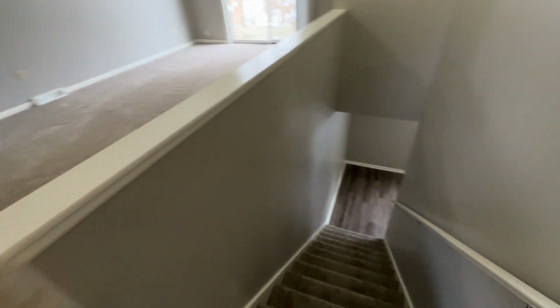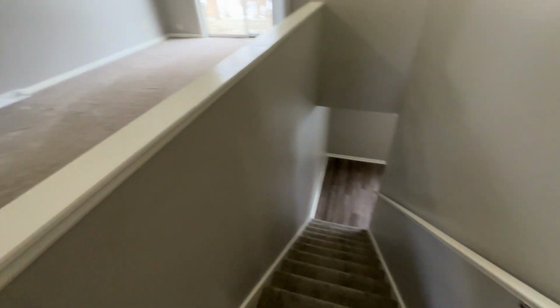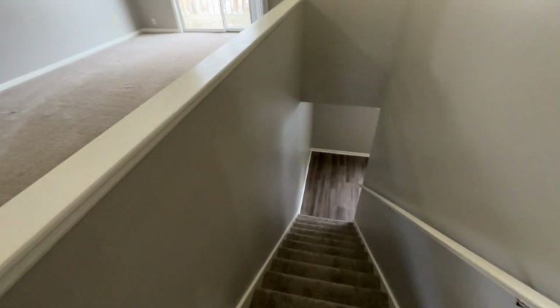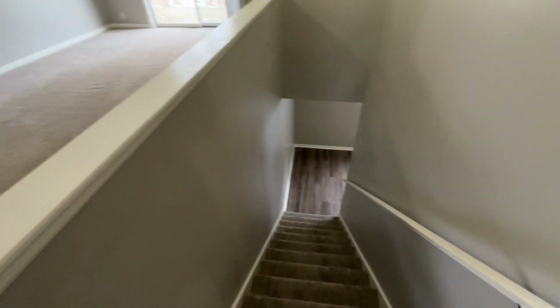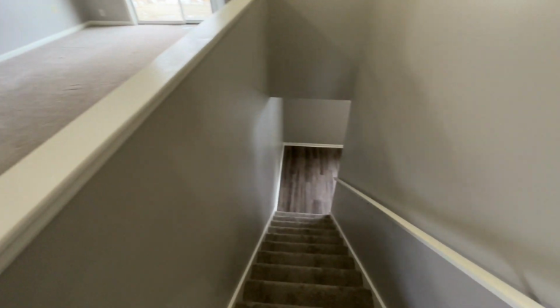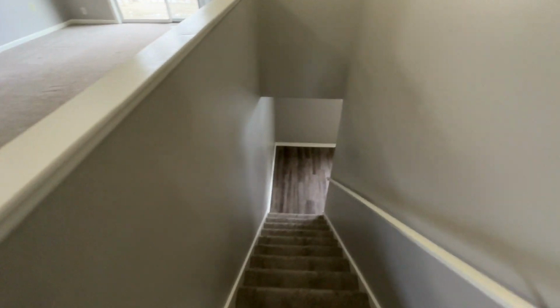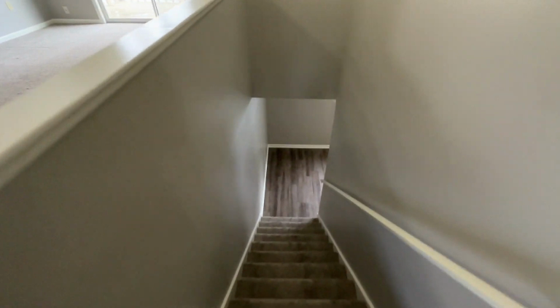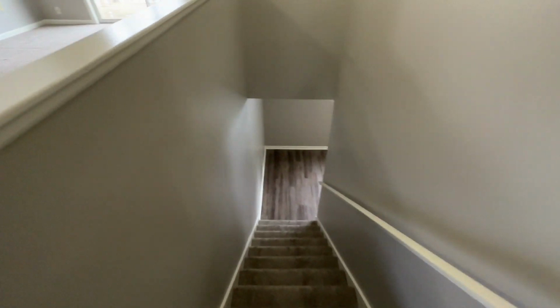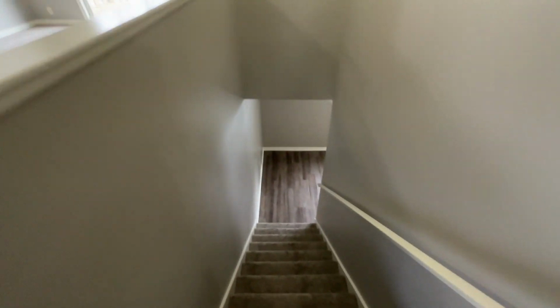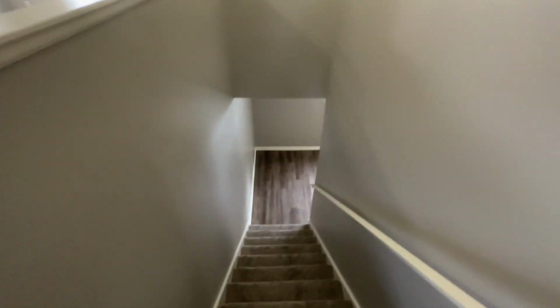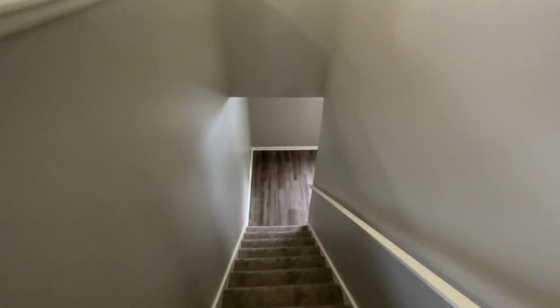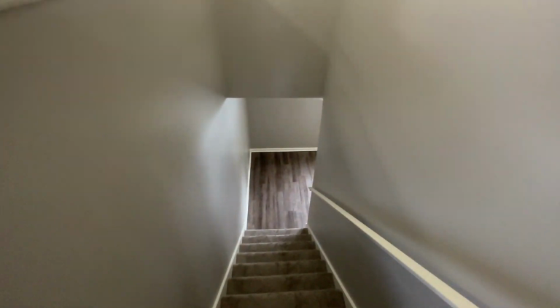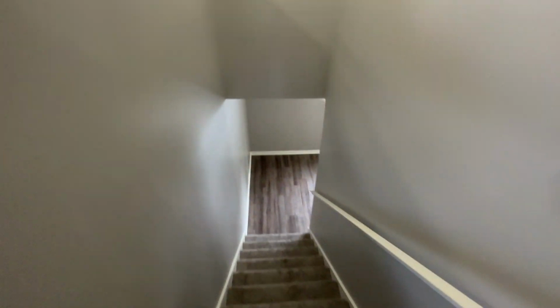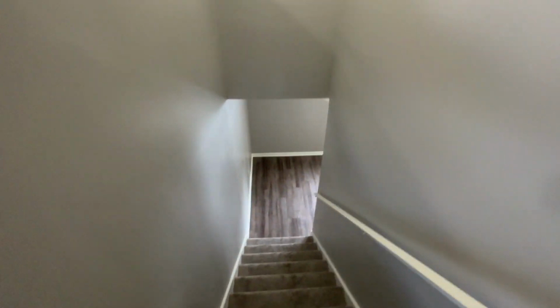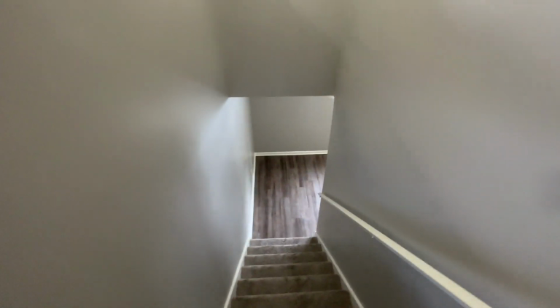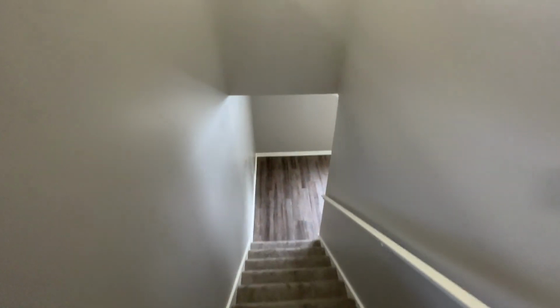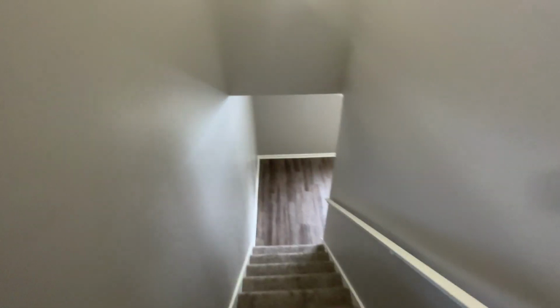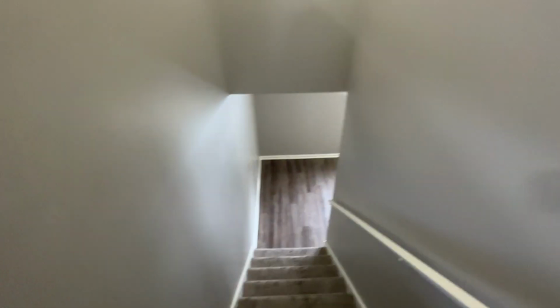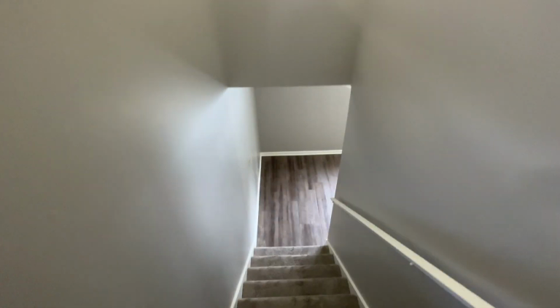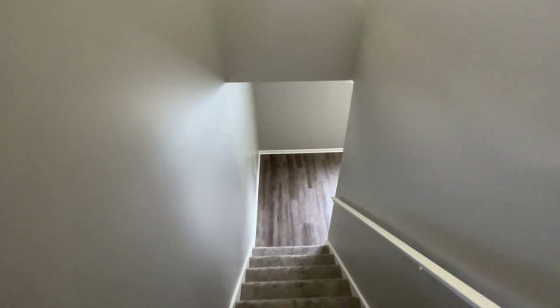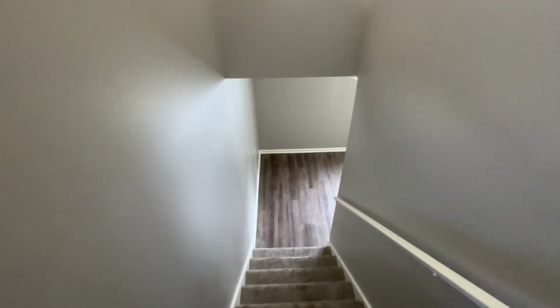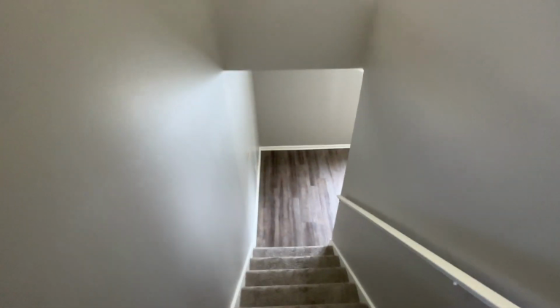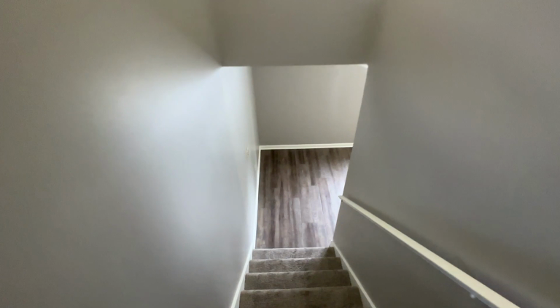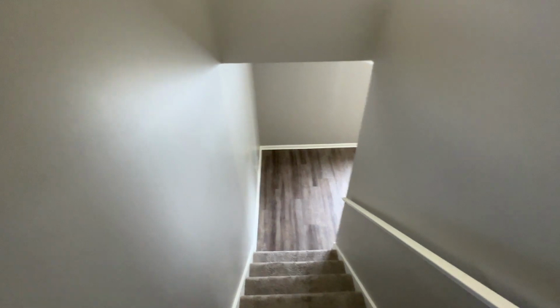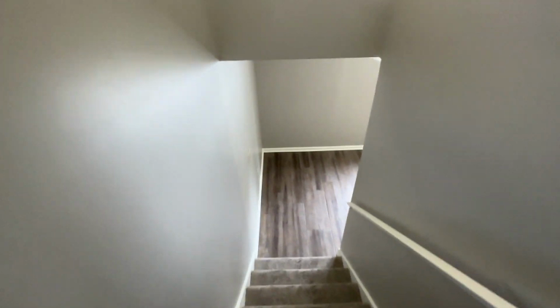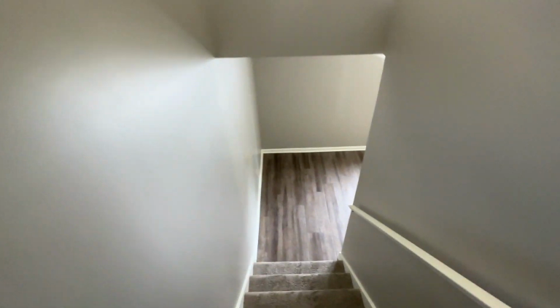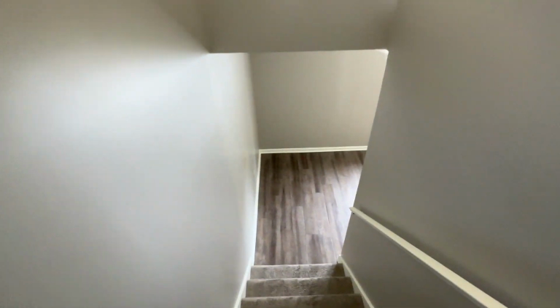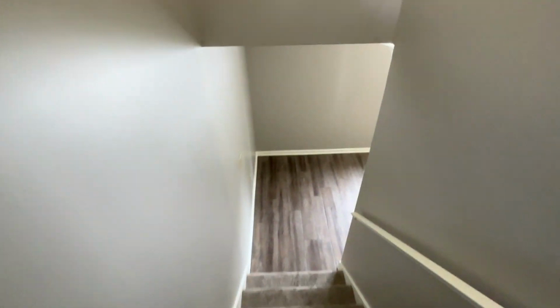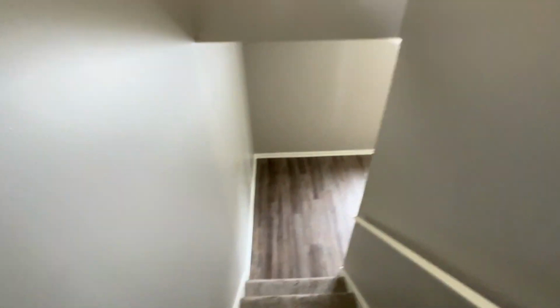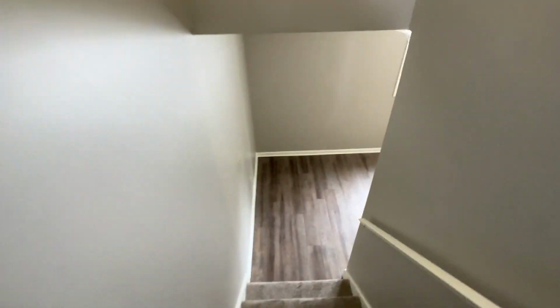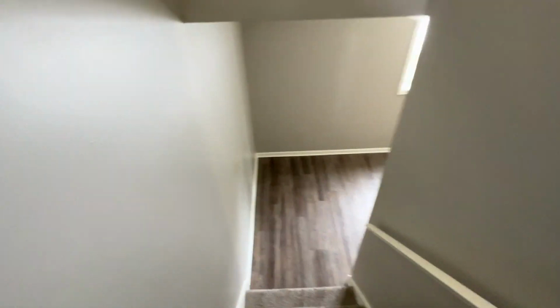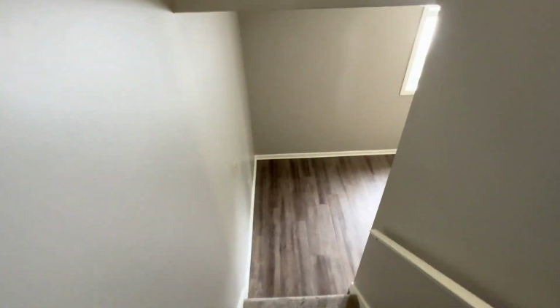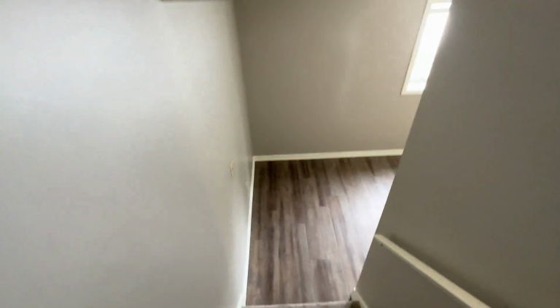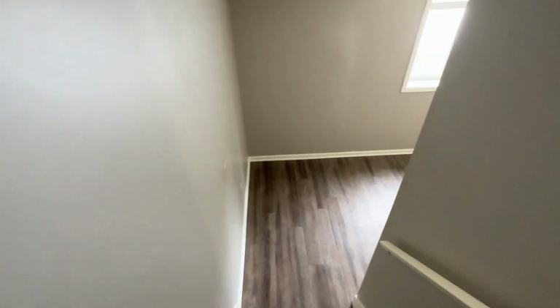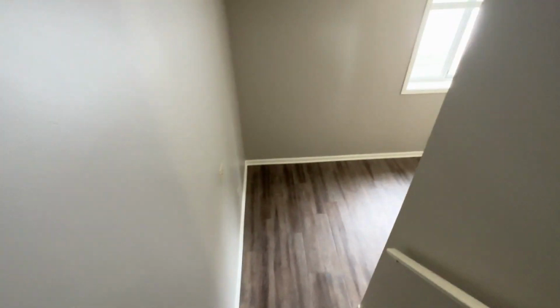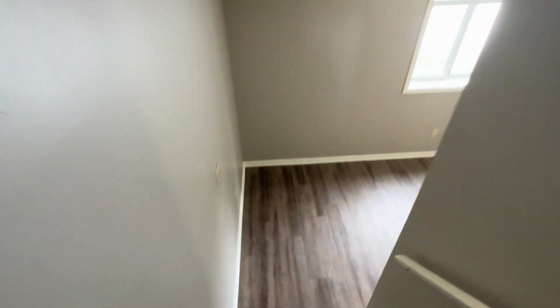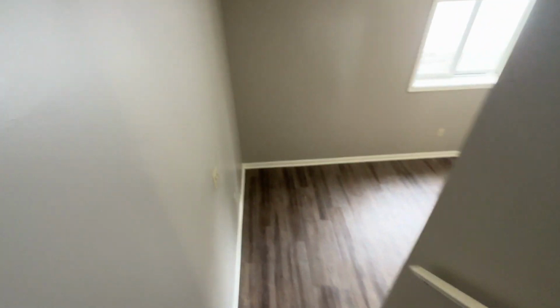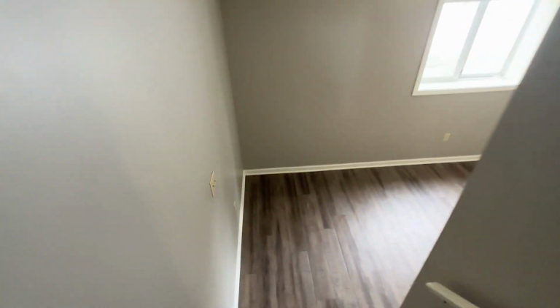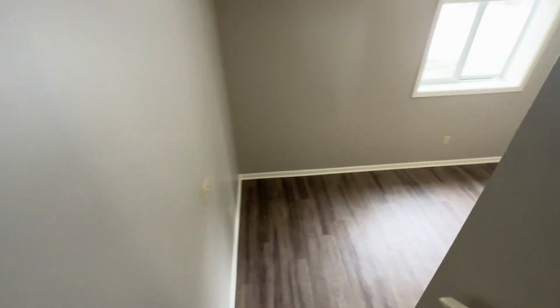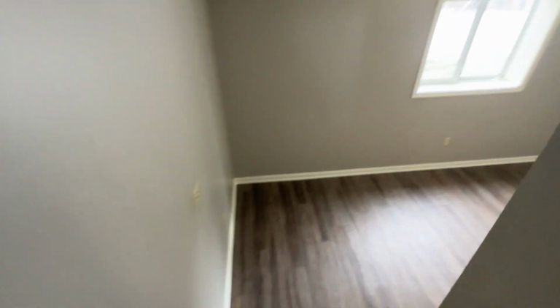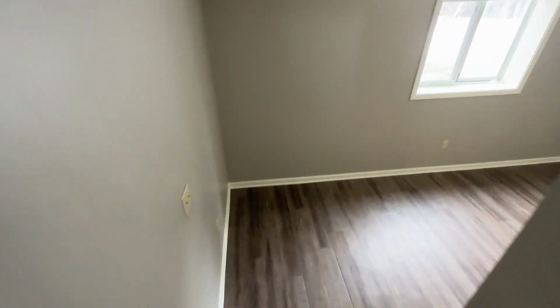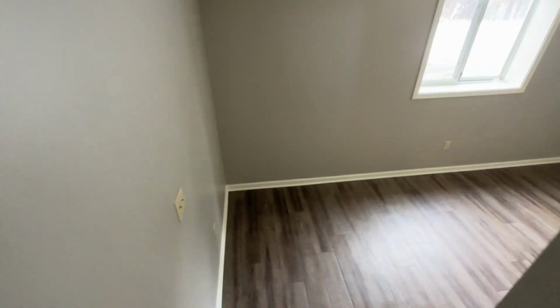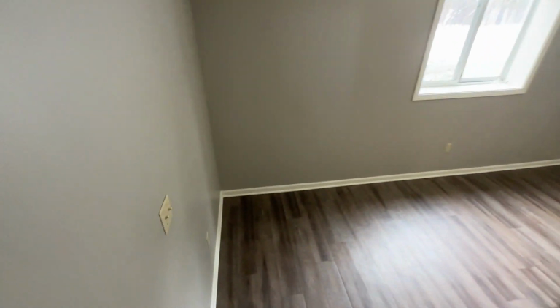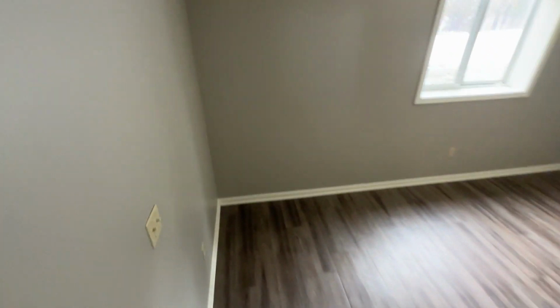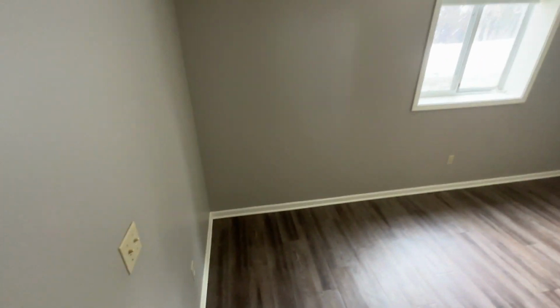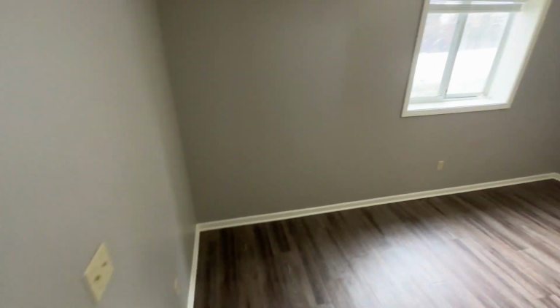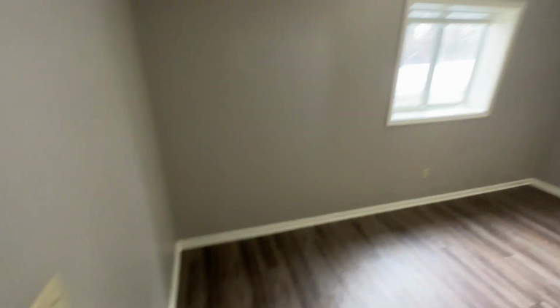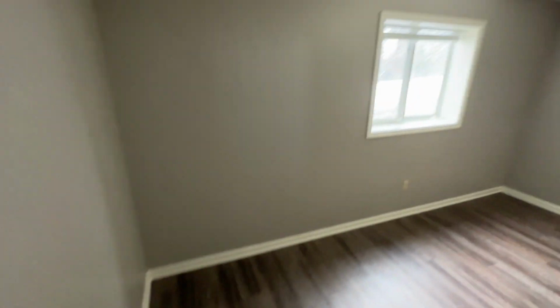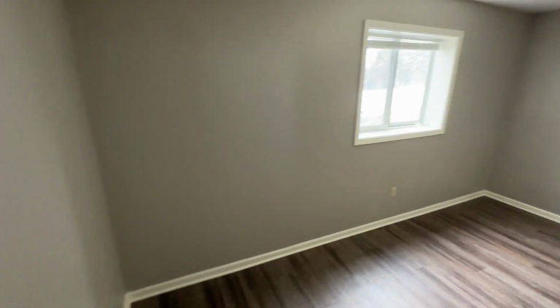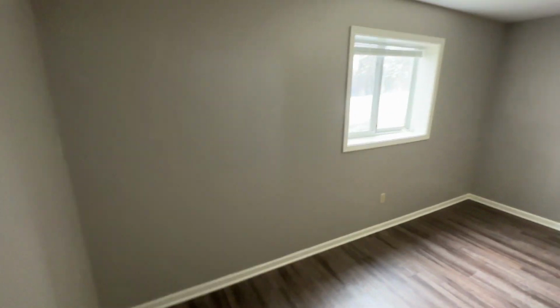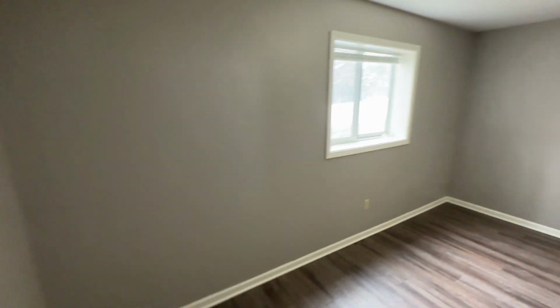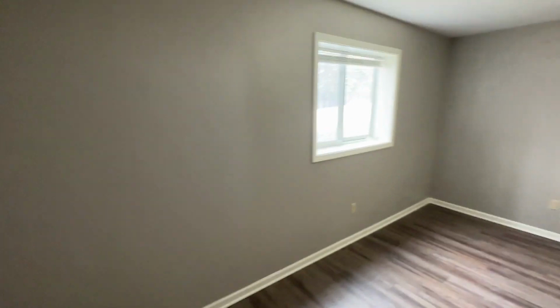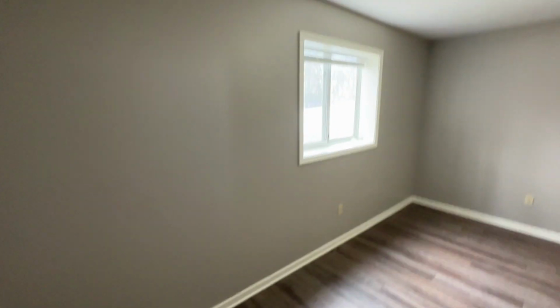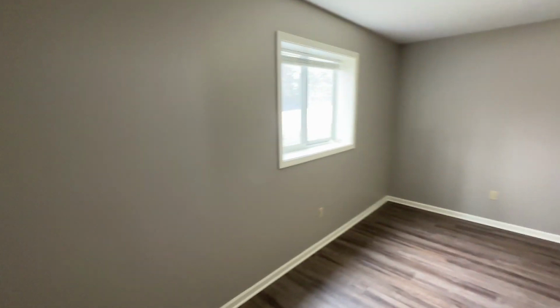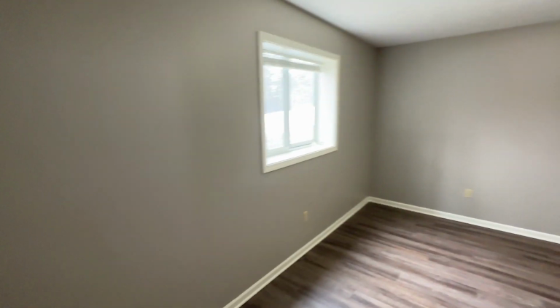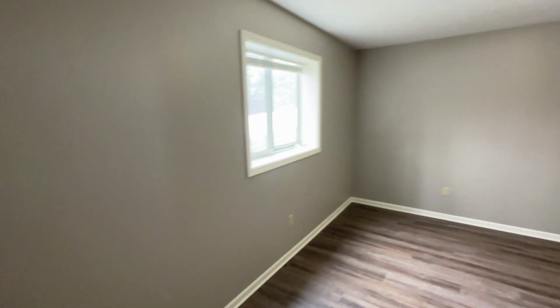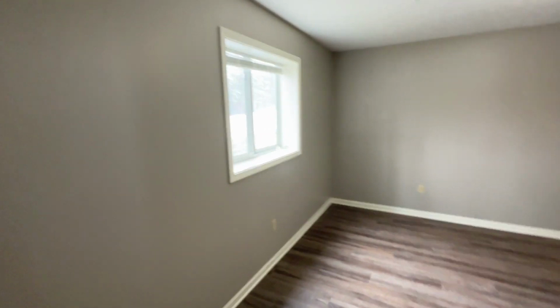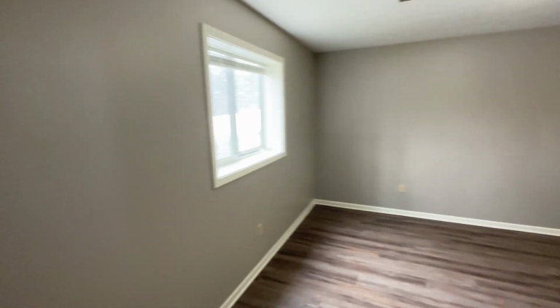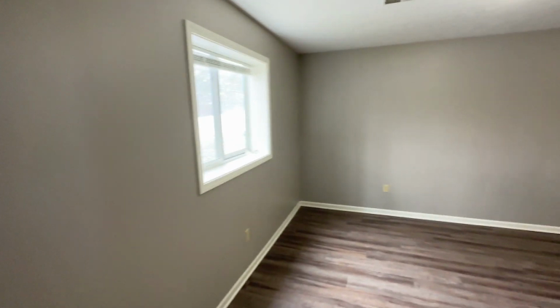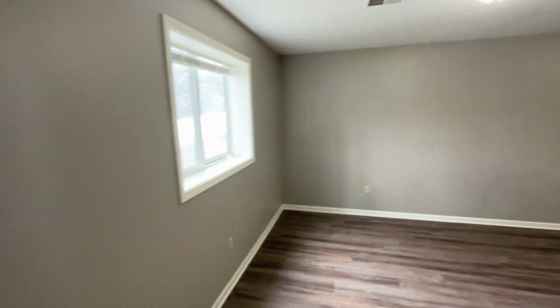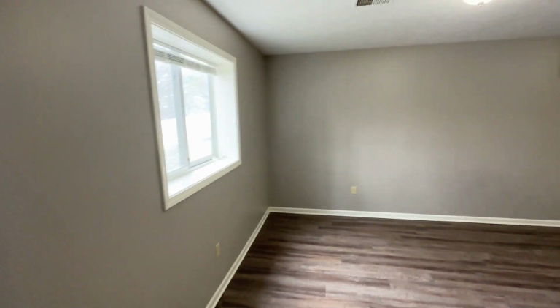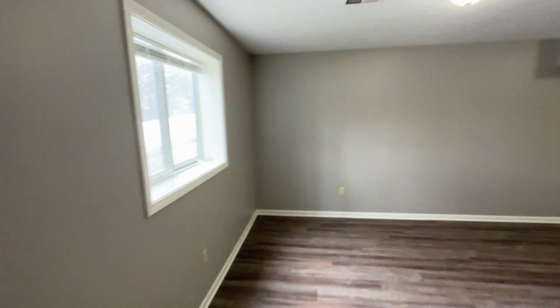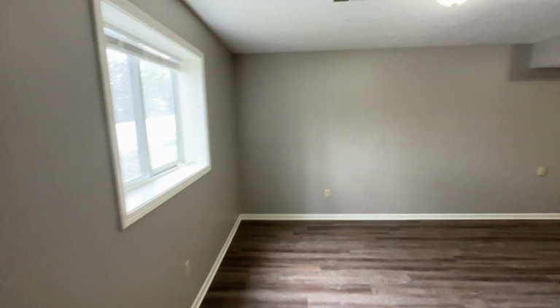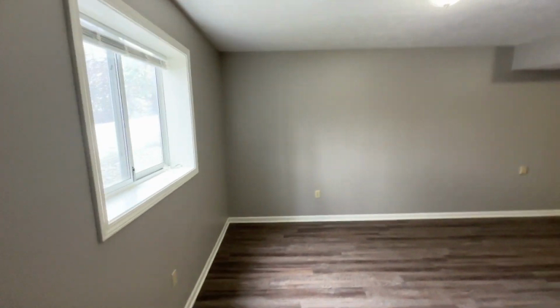Heading downstairs, we have a large rec room.